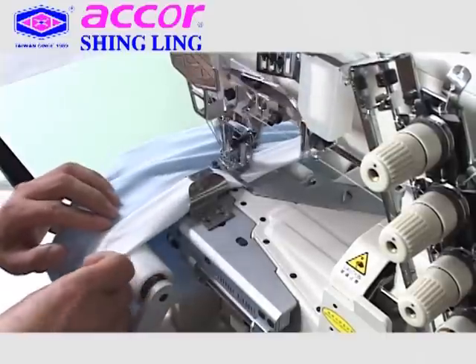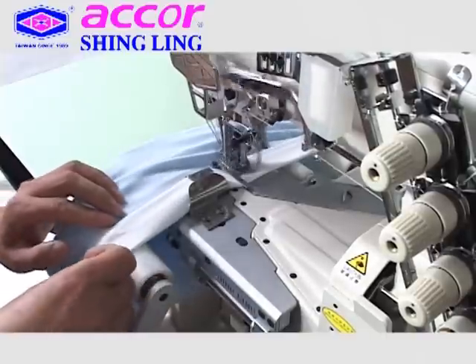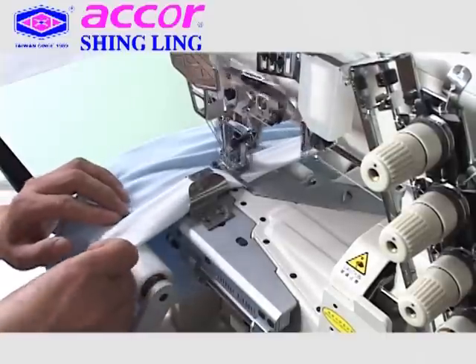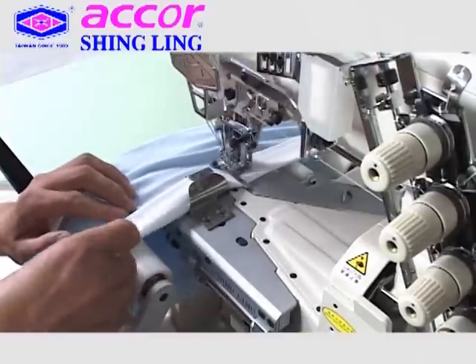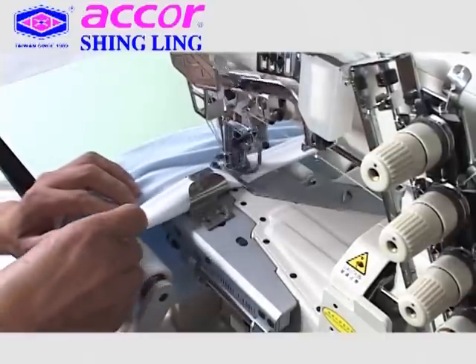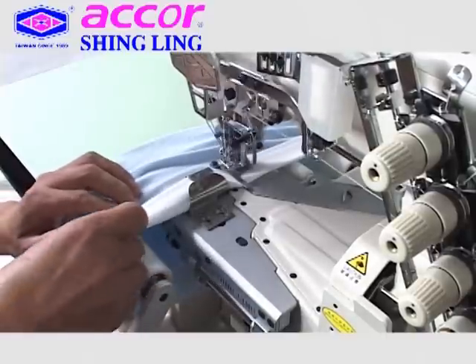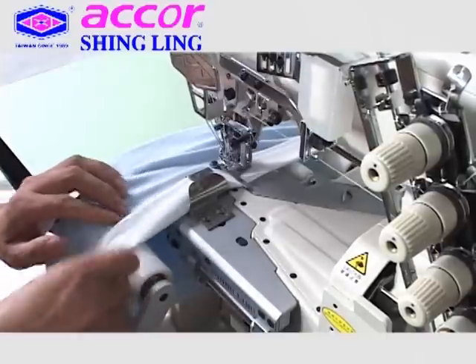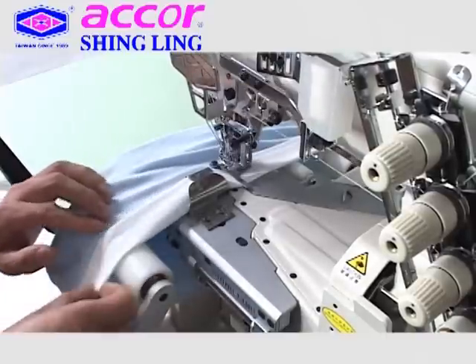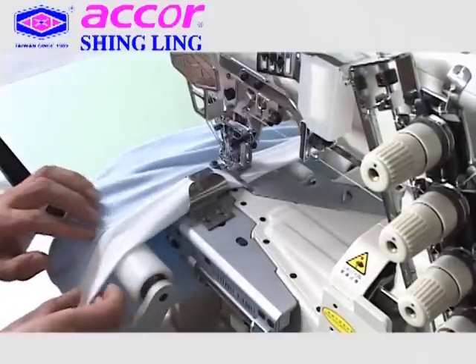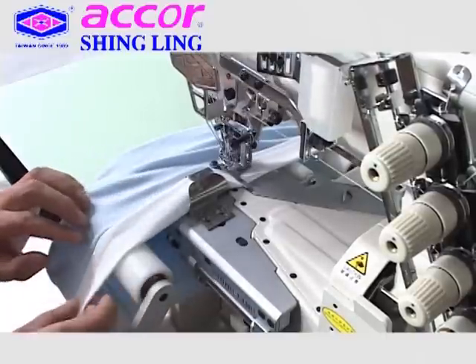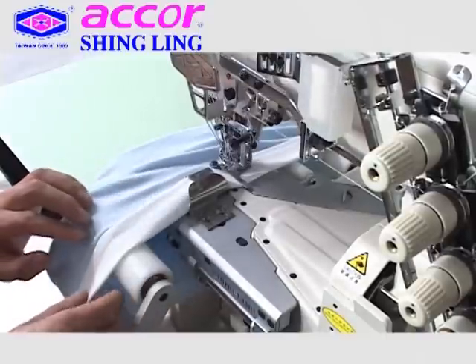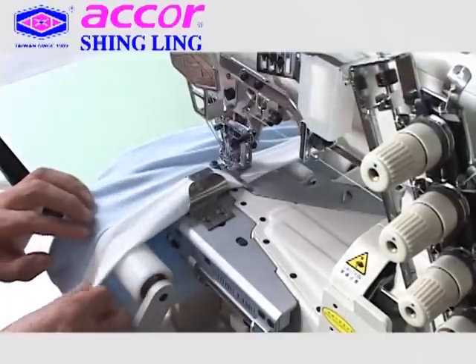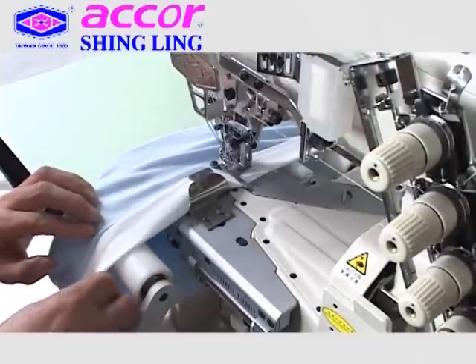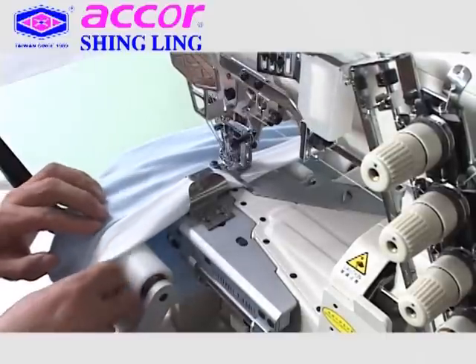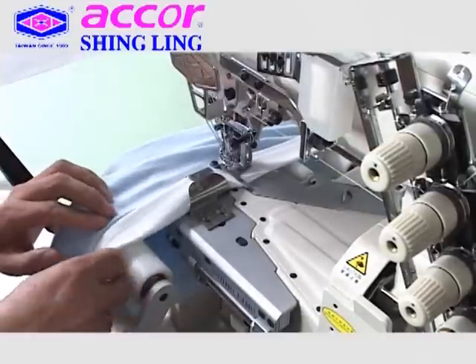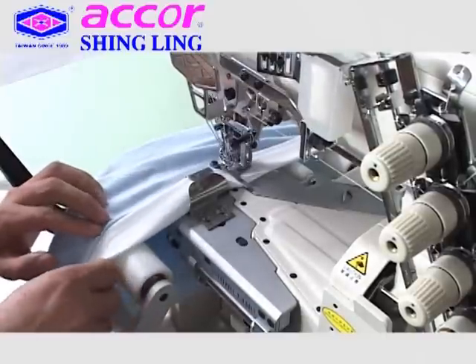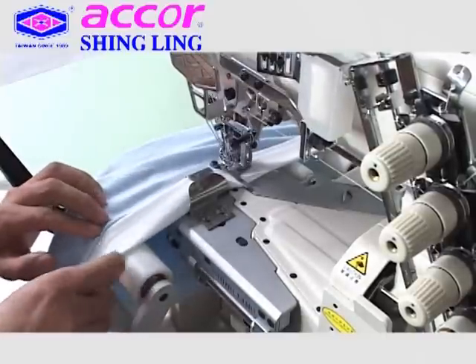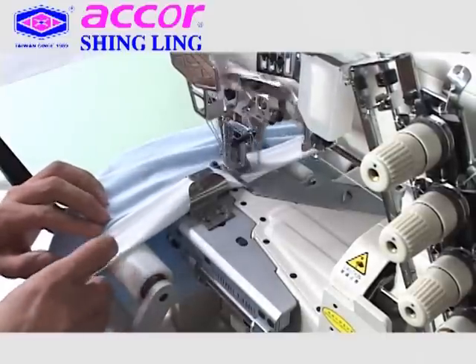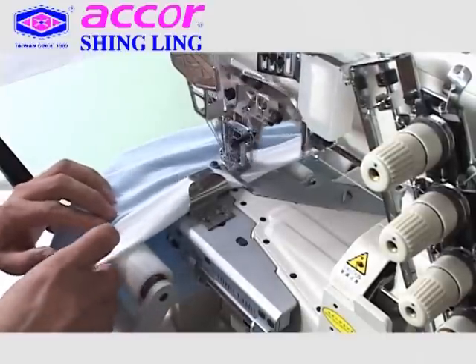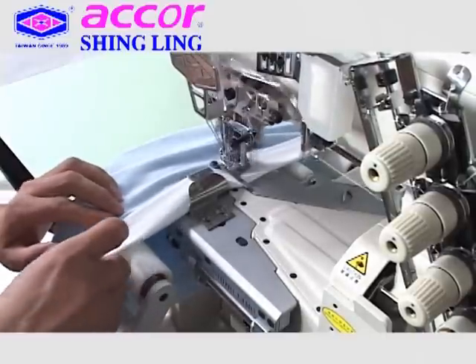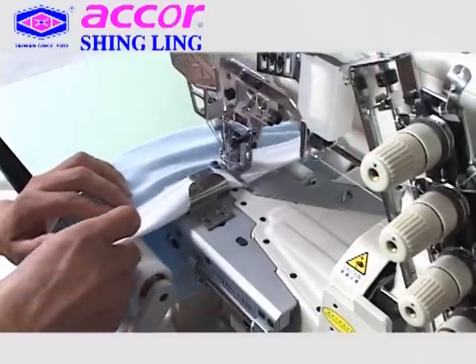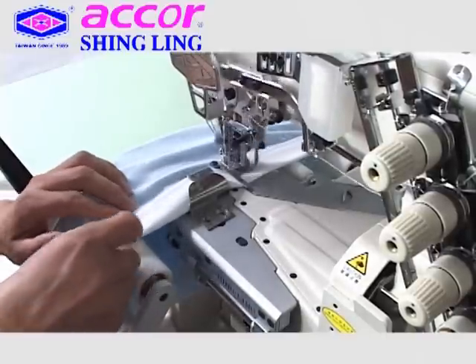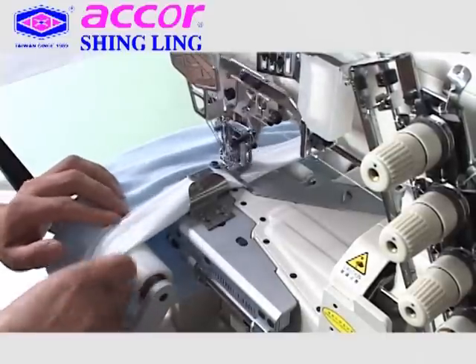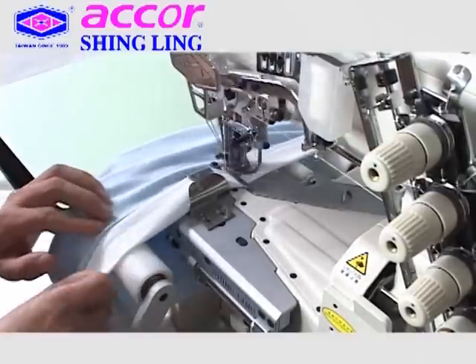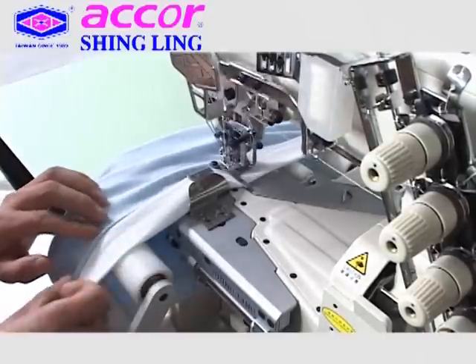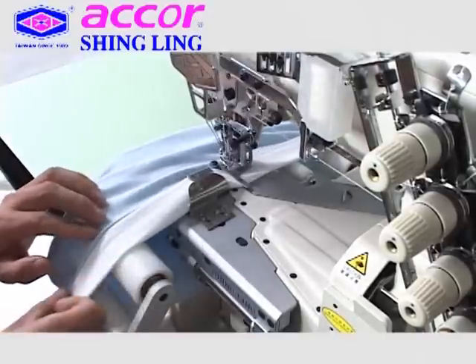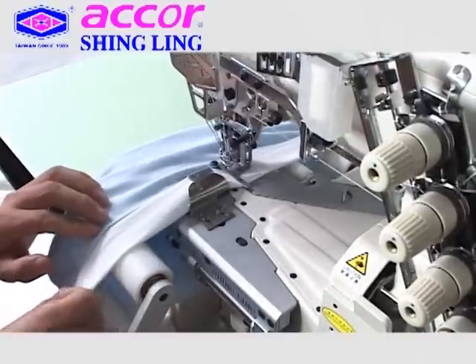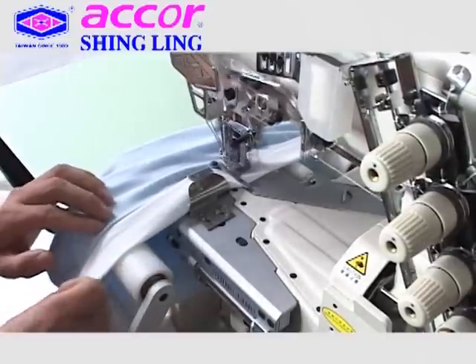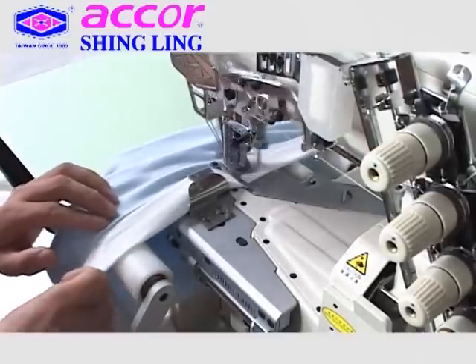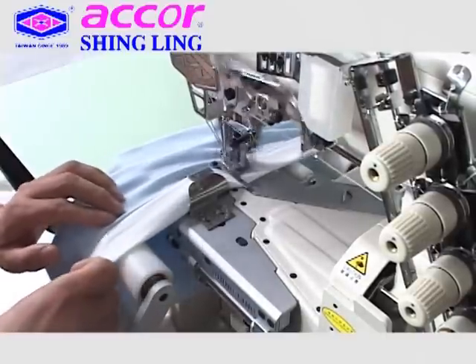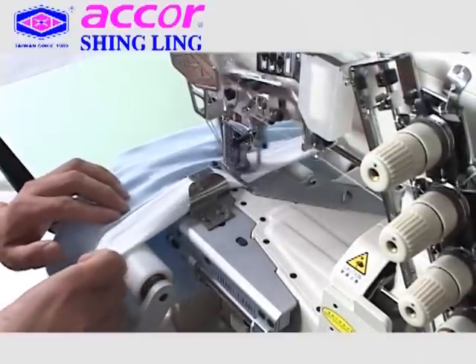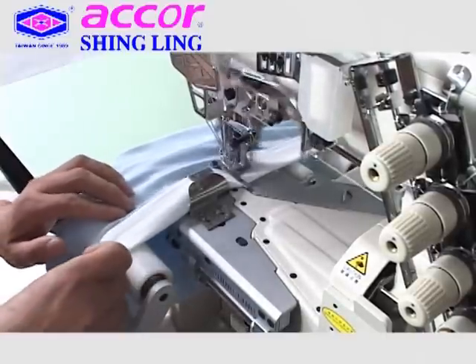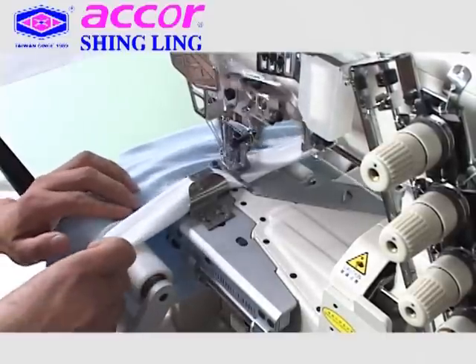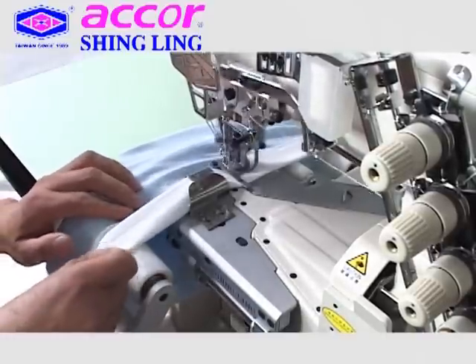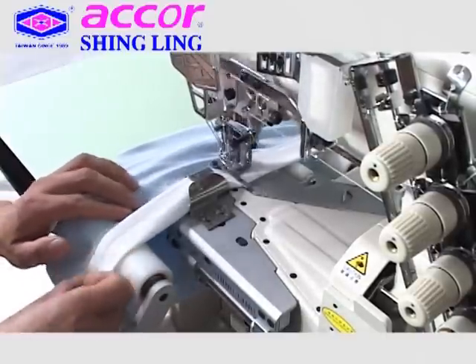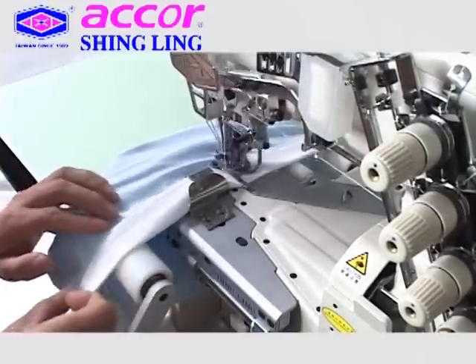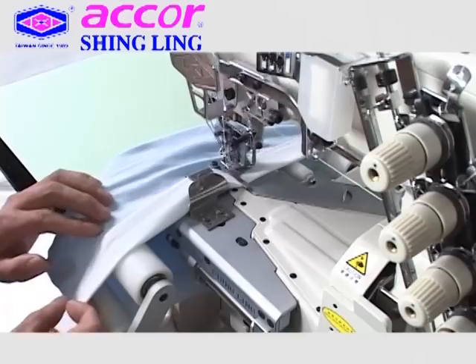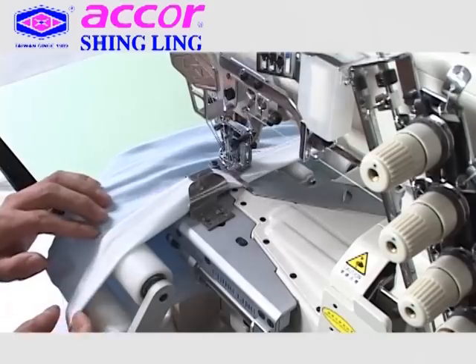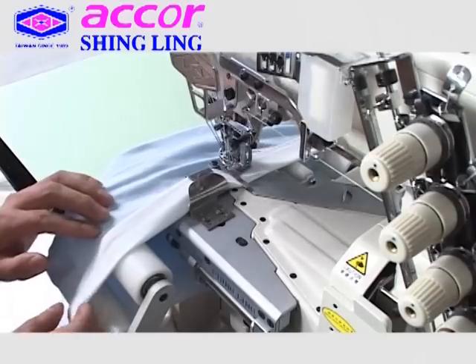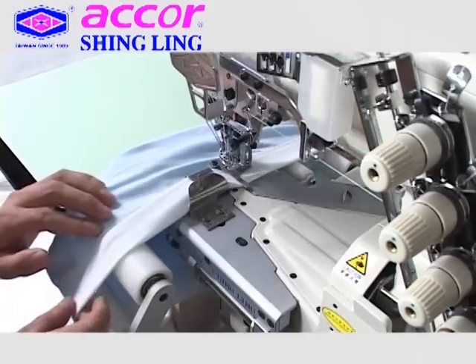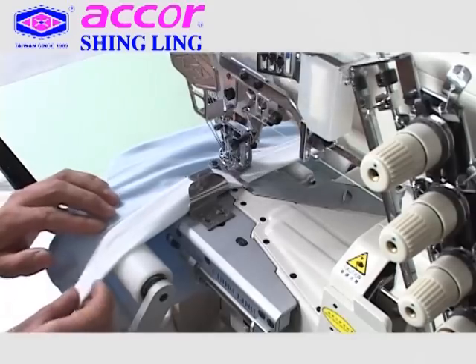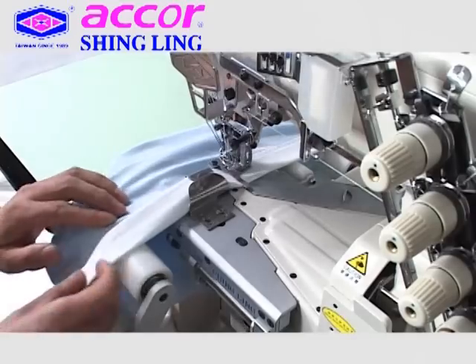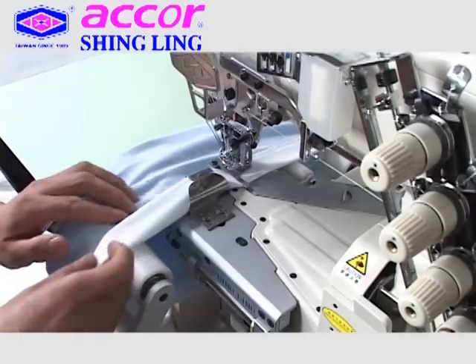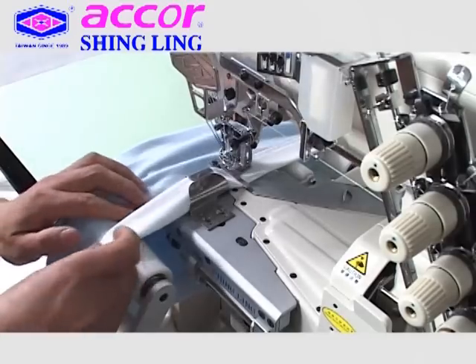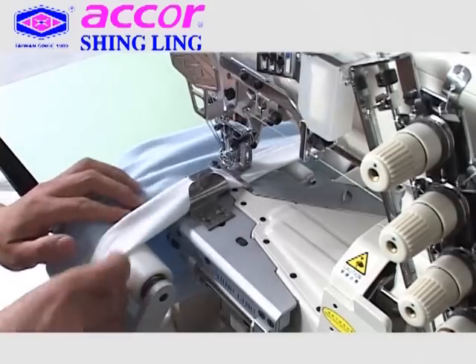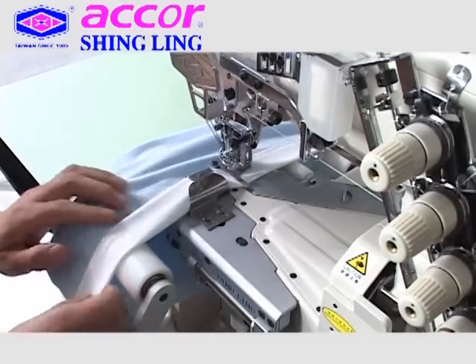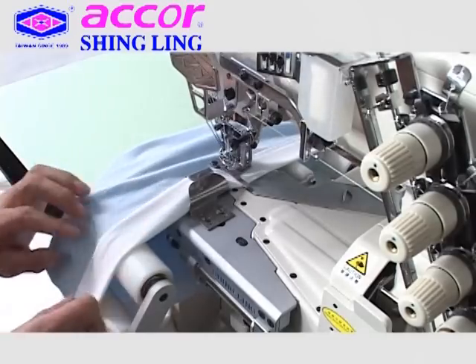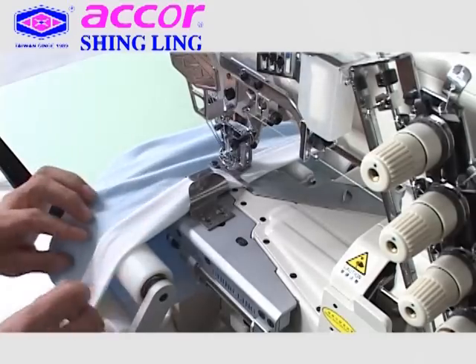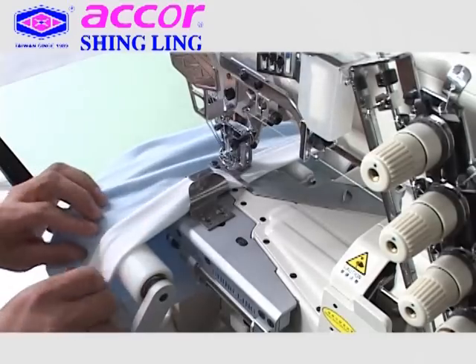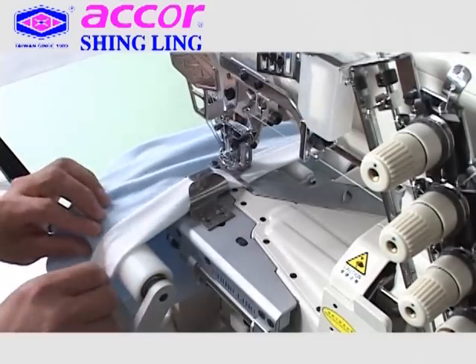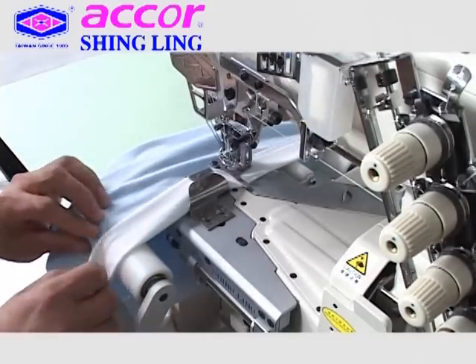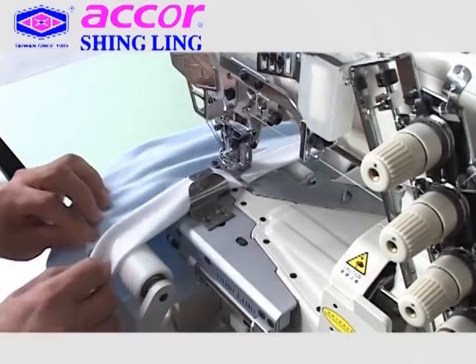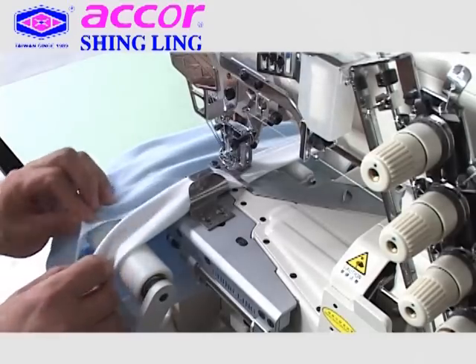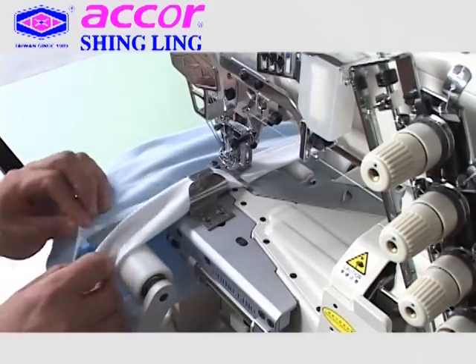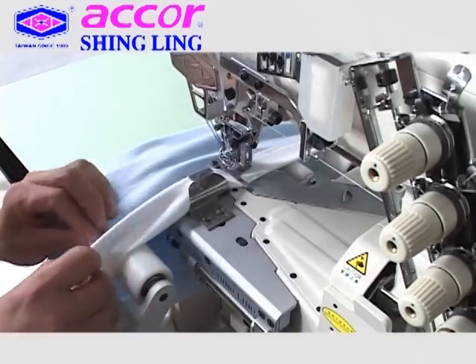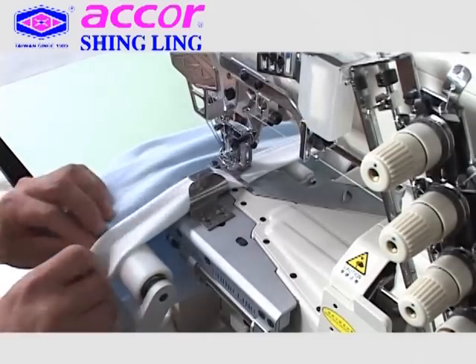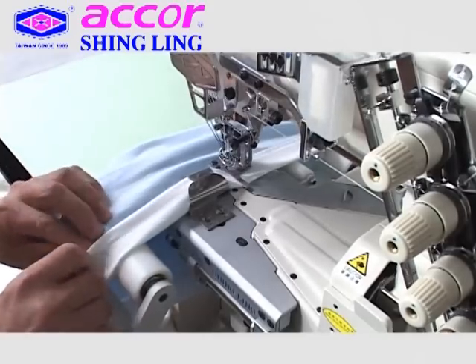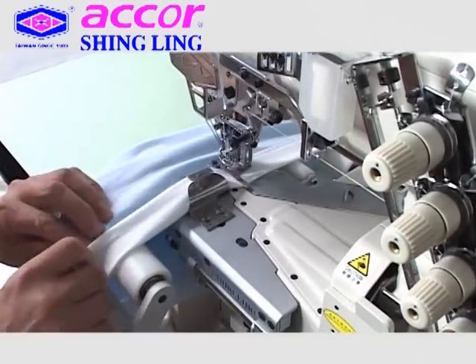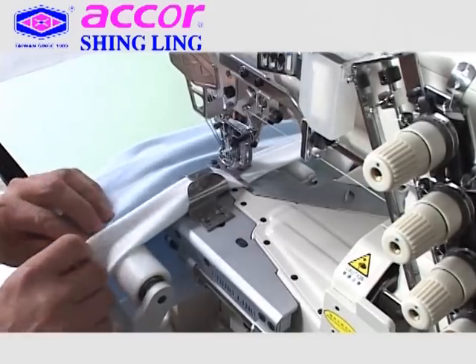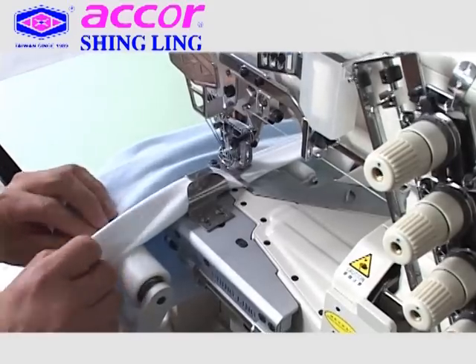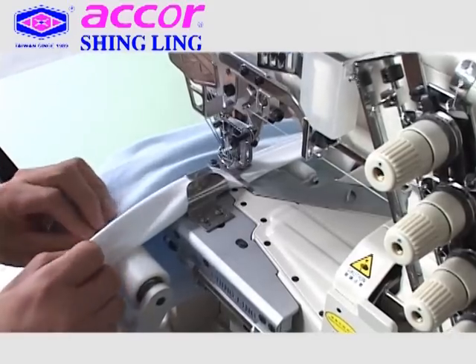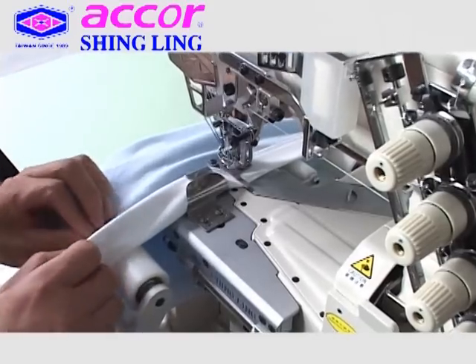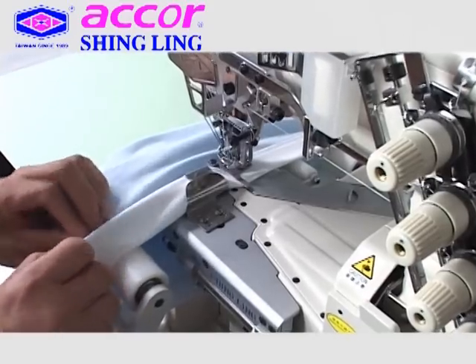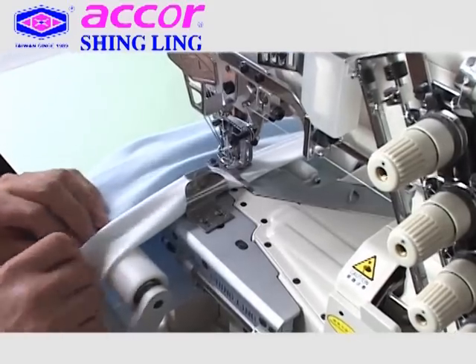The top feeder will provide a much easier way to sew soft, elastic, and medium to heavy fabric with no puckering, upgrading sewing quality.